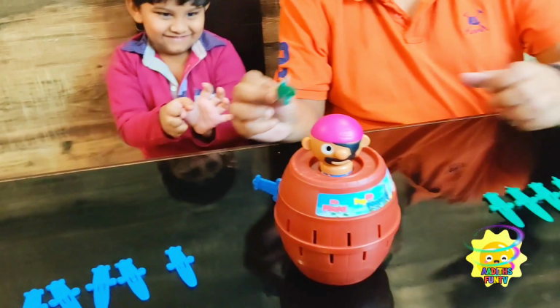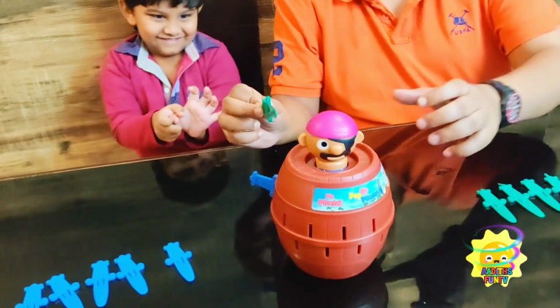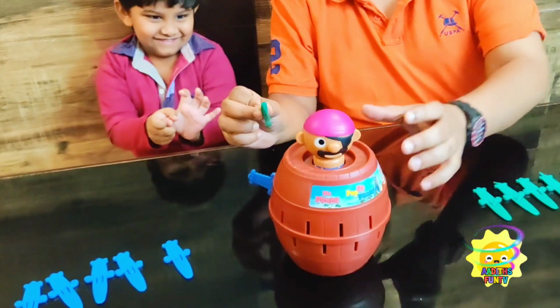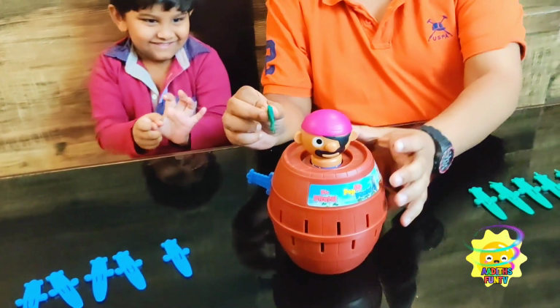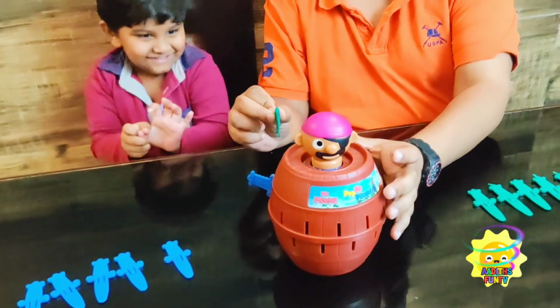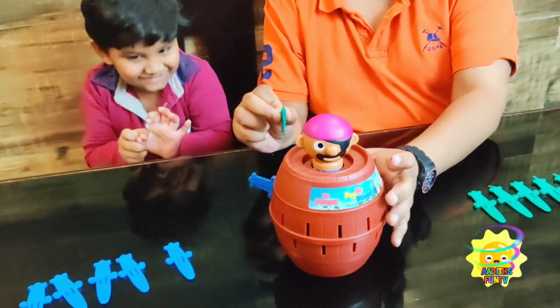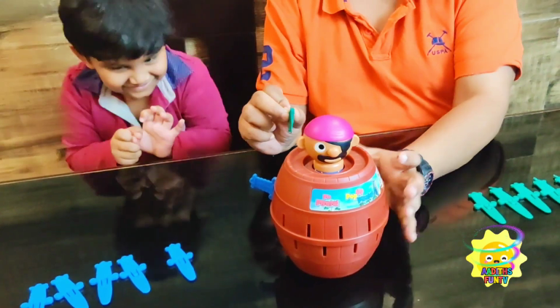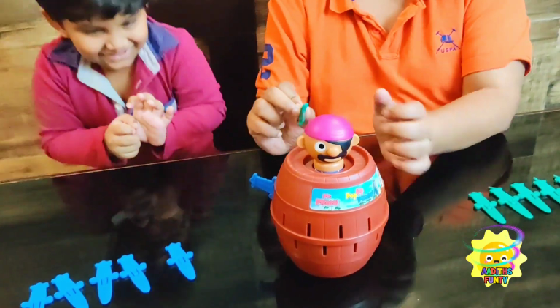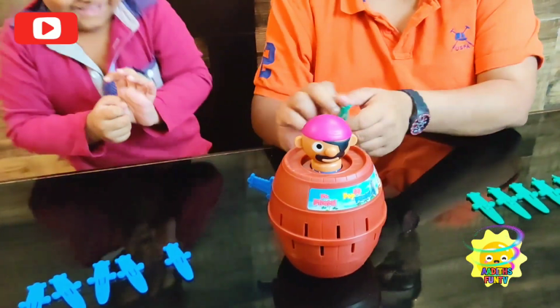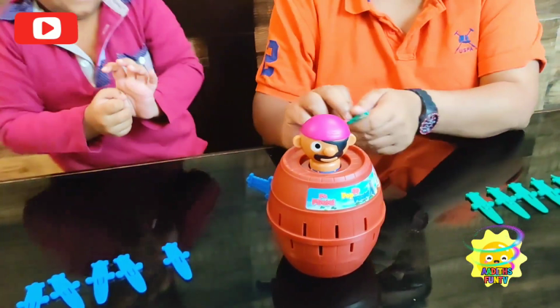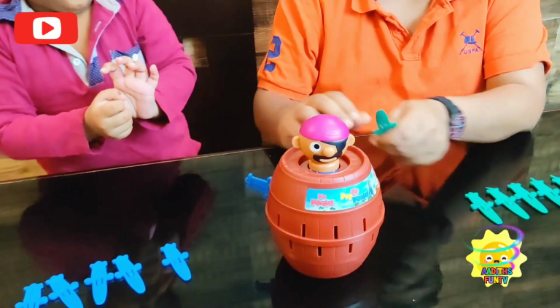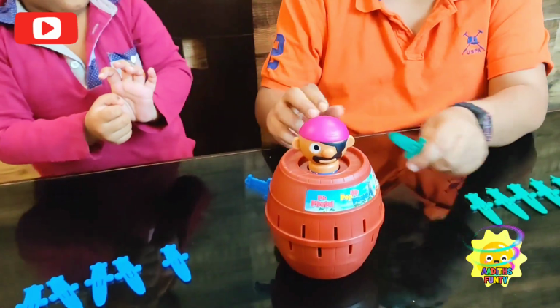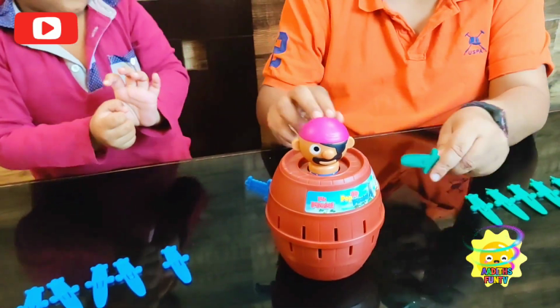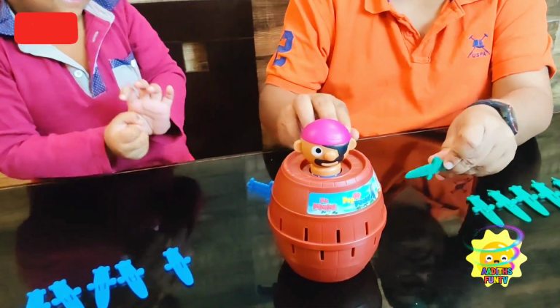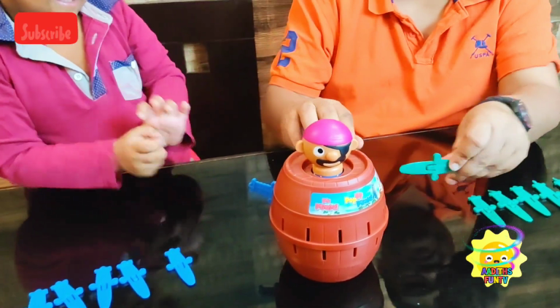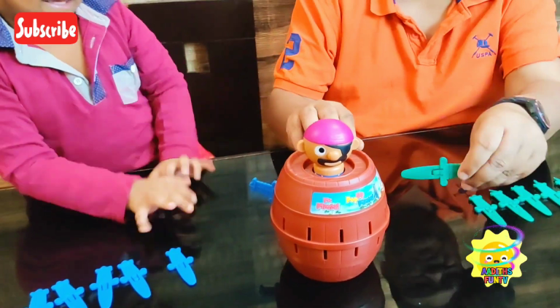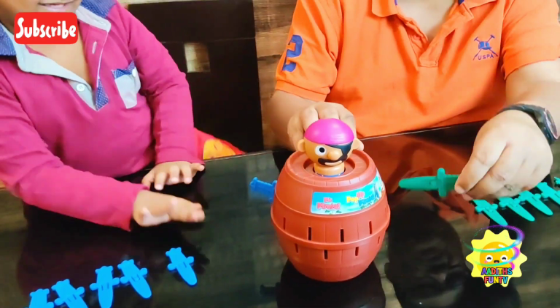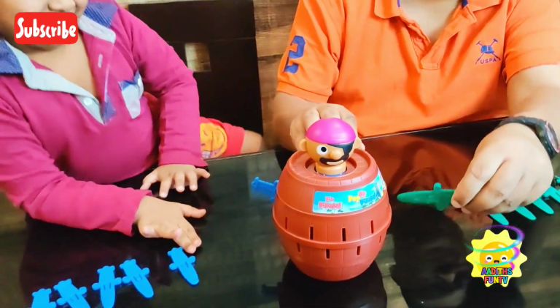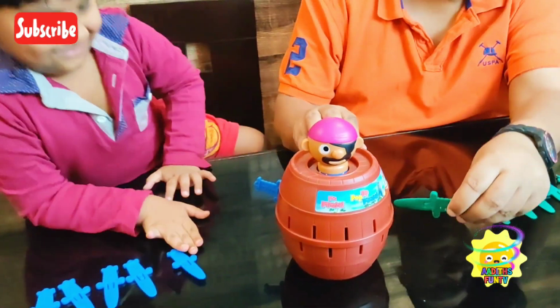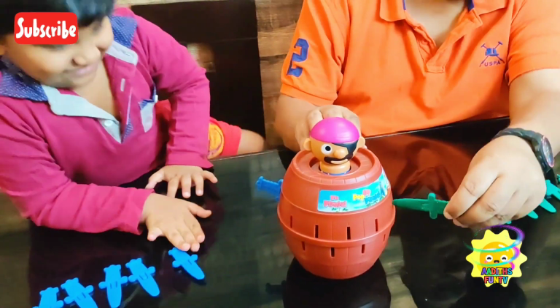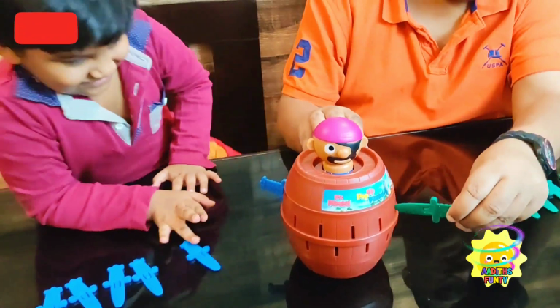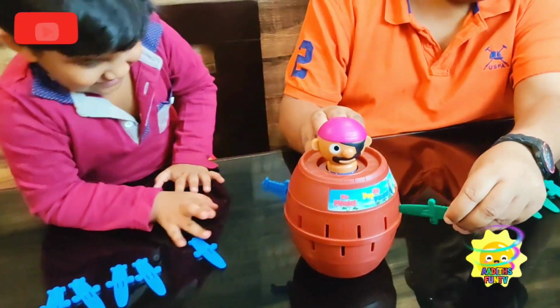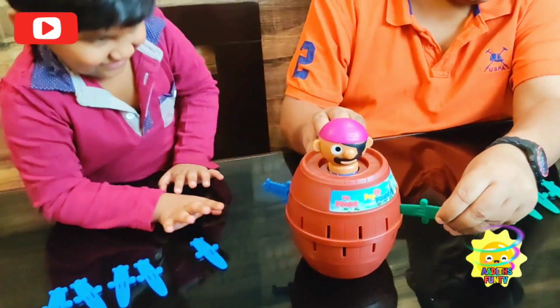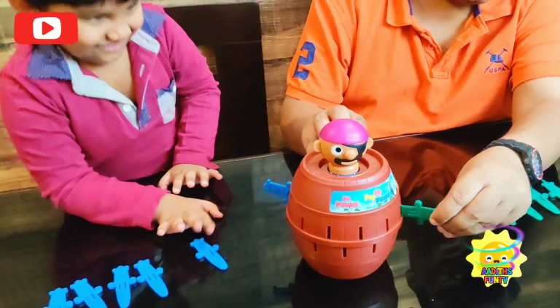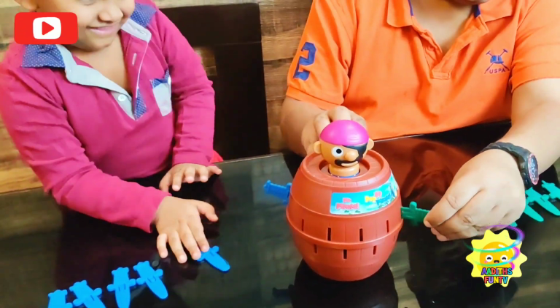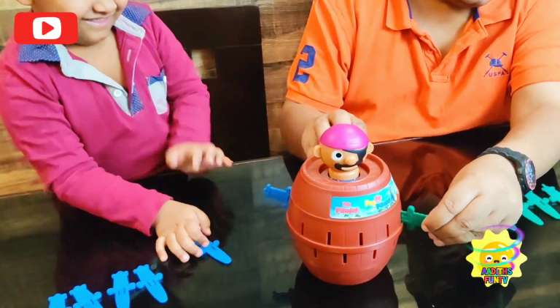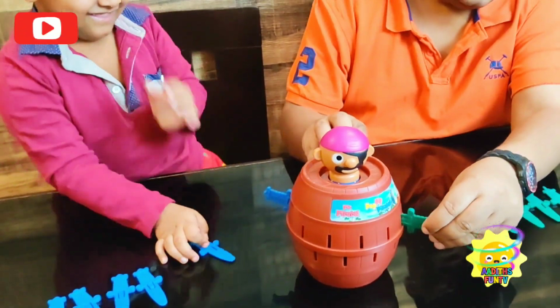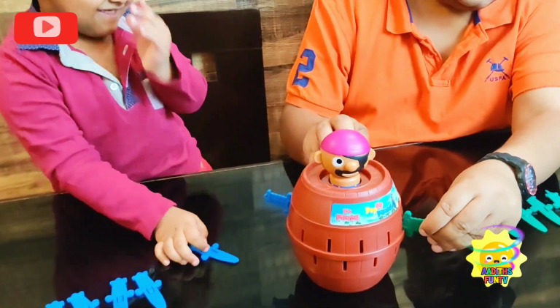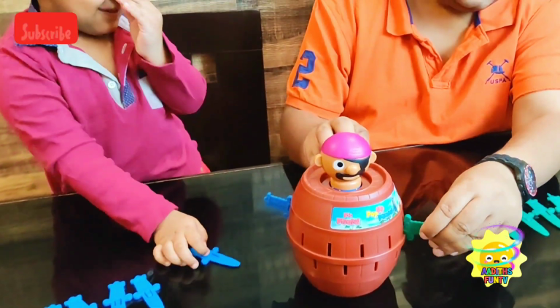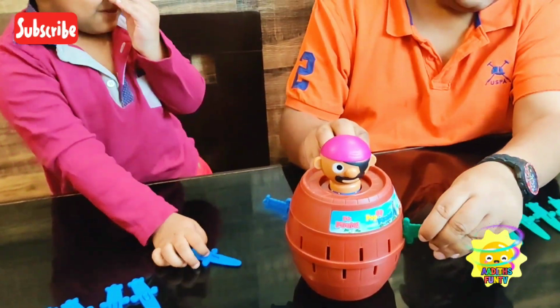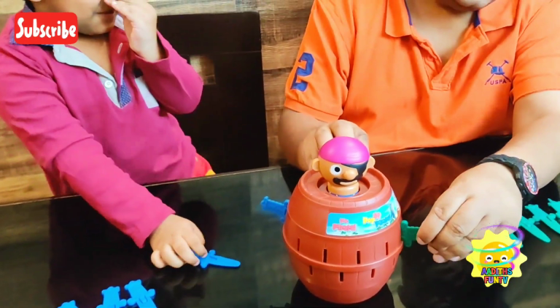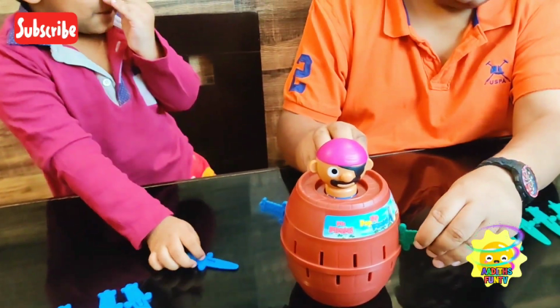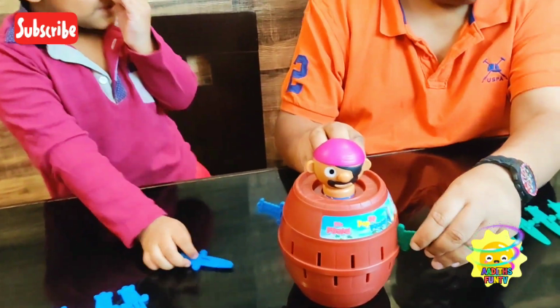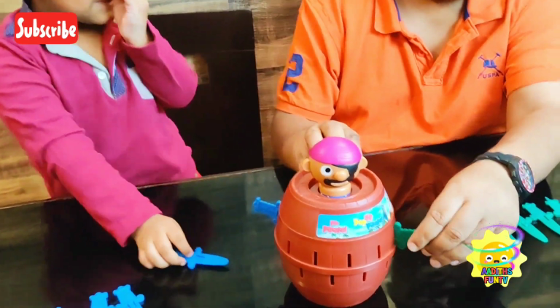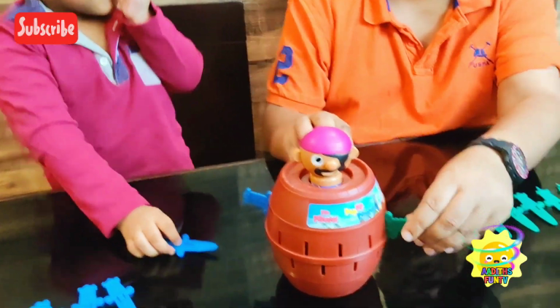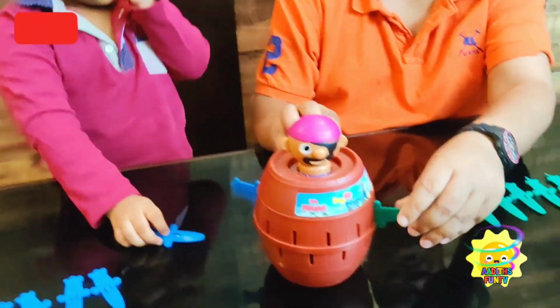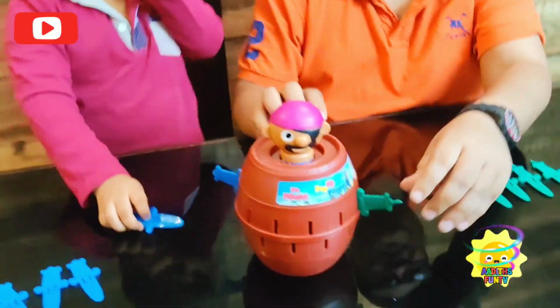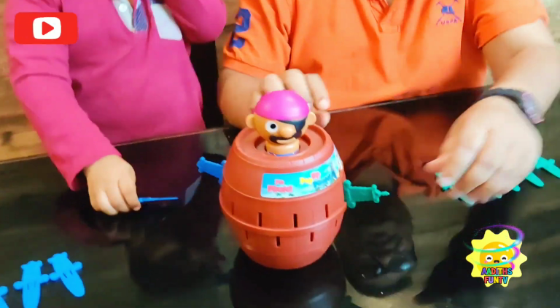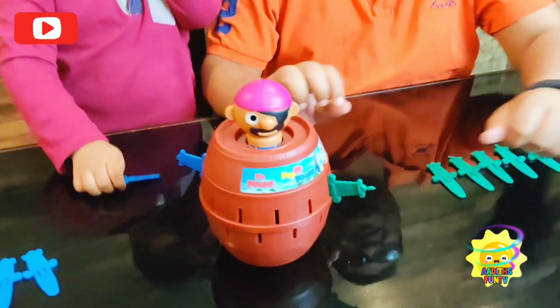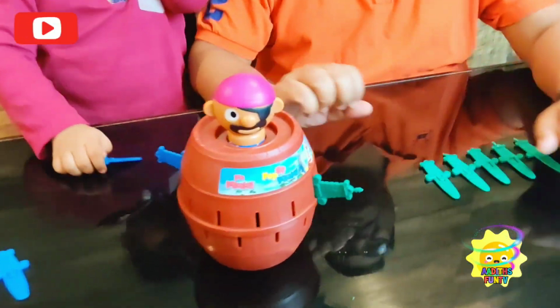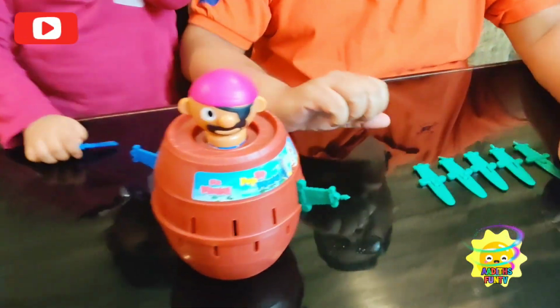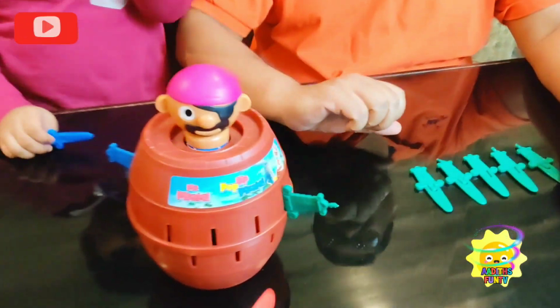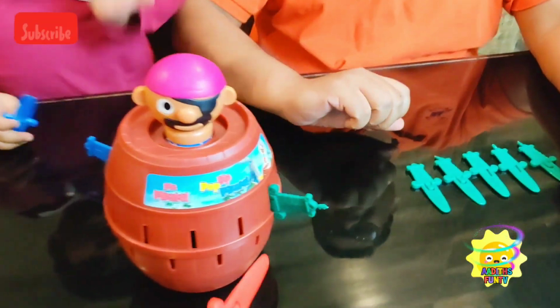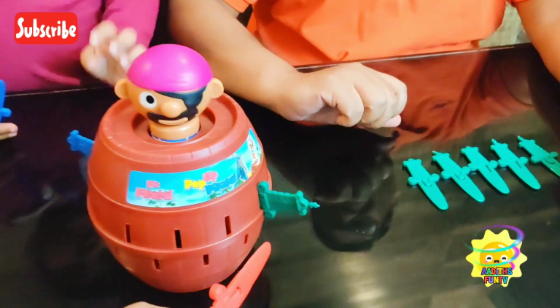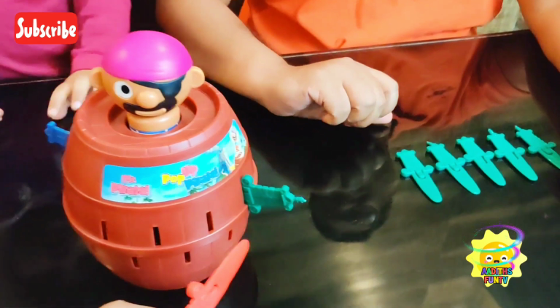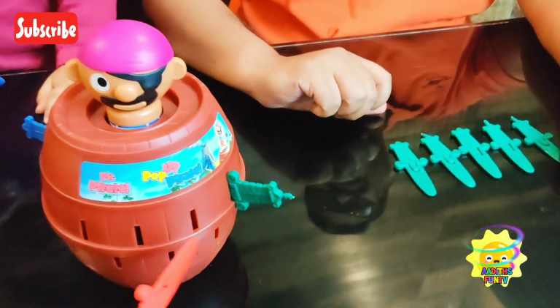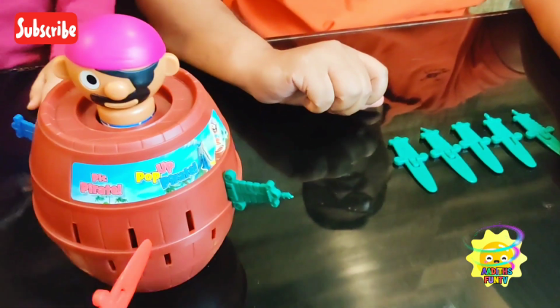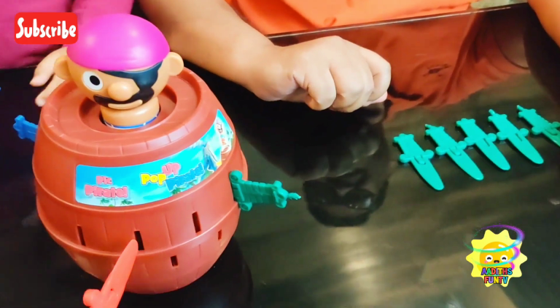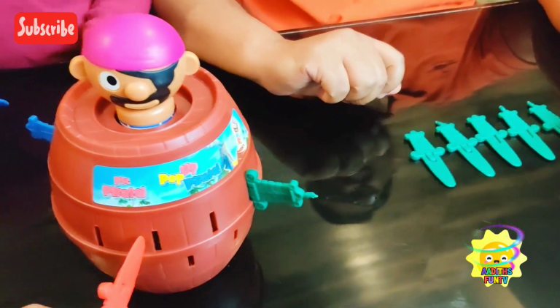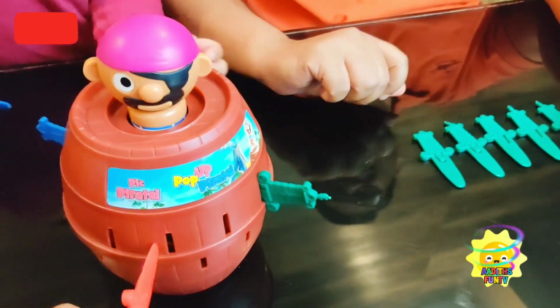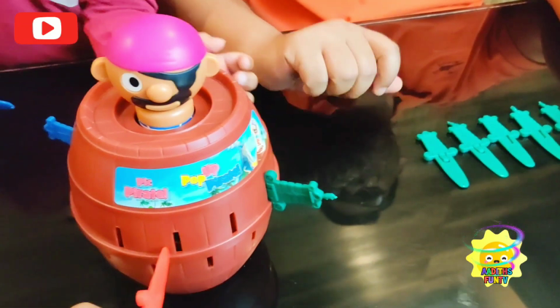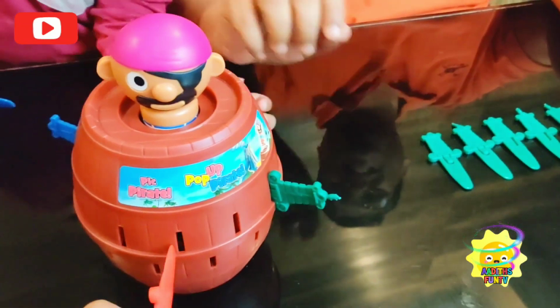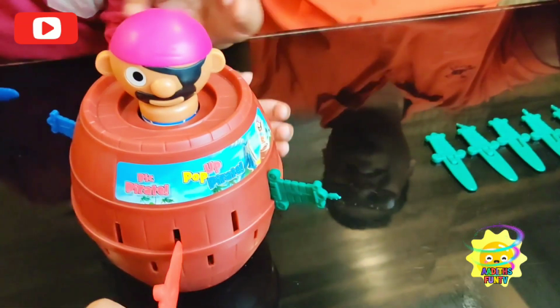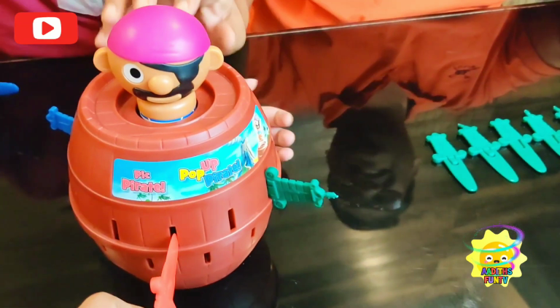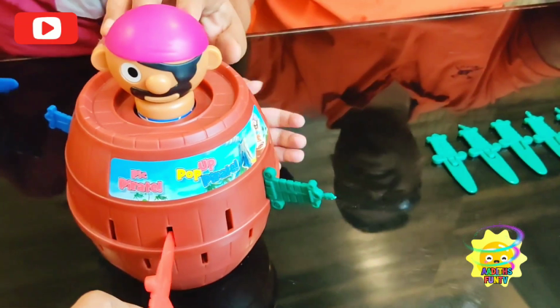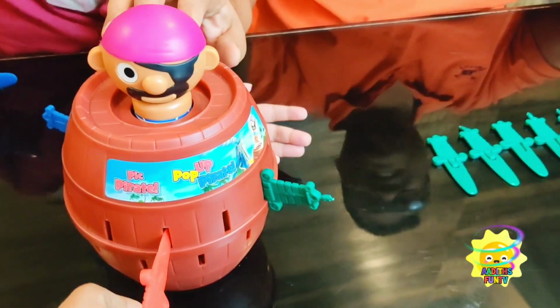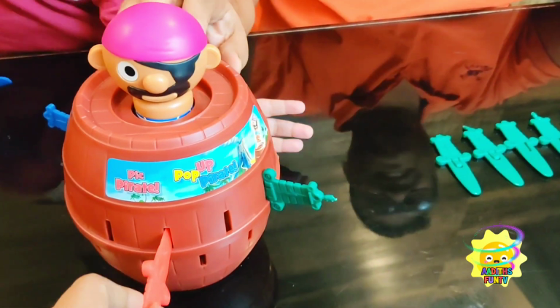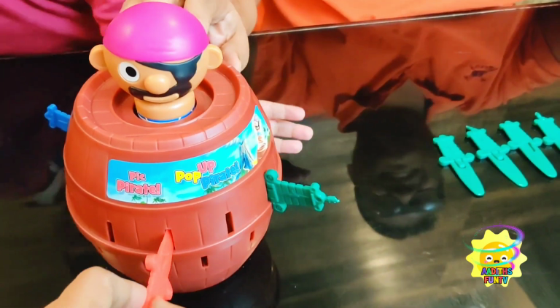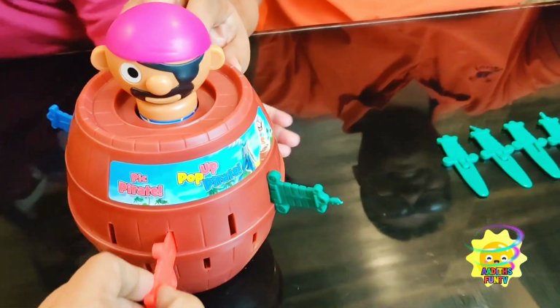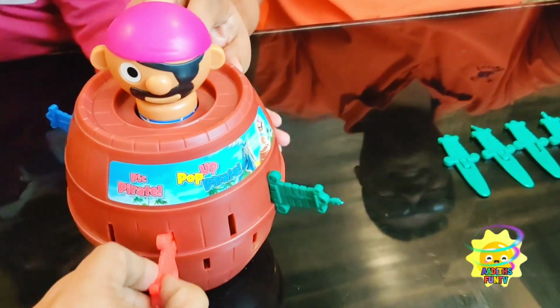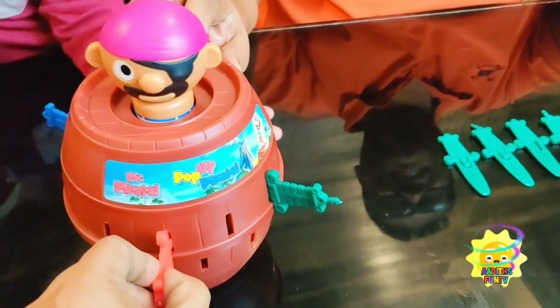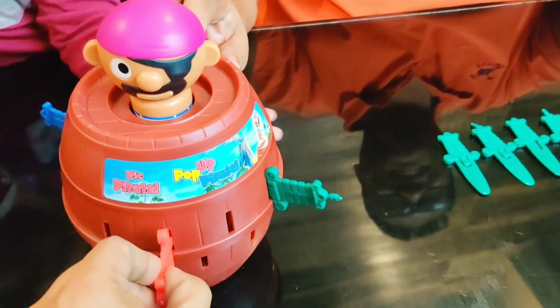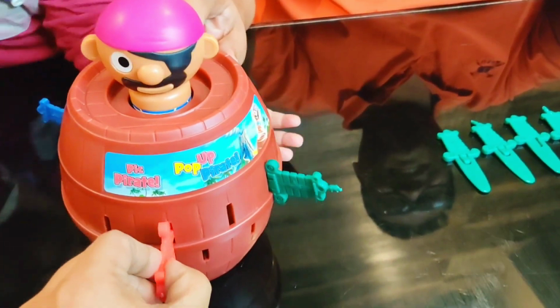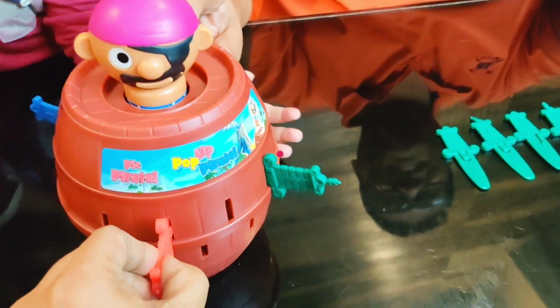Okay, so if the pirate pops up, that guy loses. Pirate, don't pop up — it might turn.